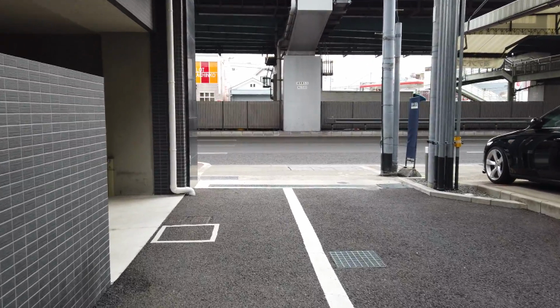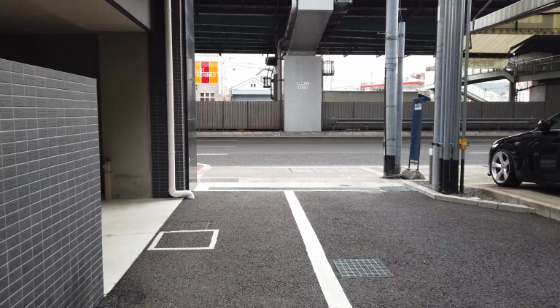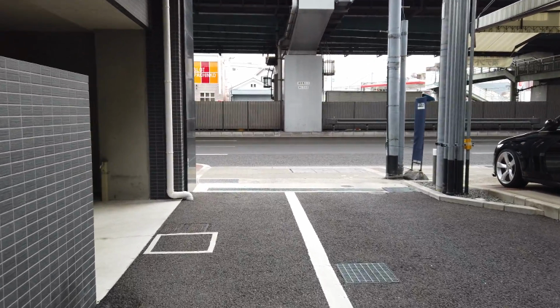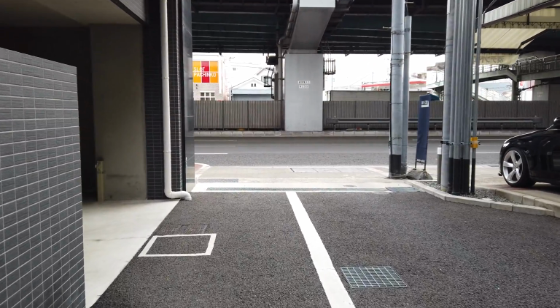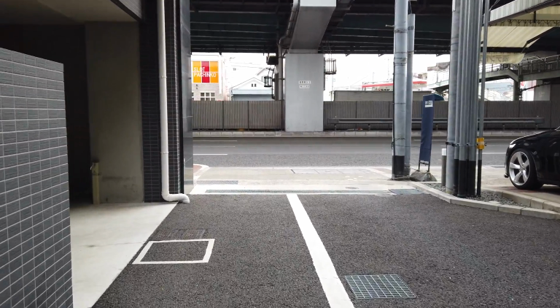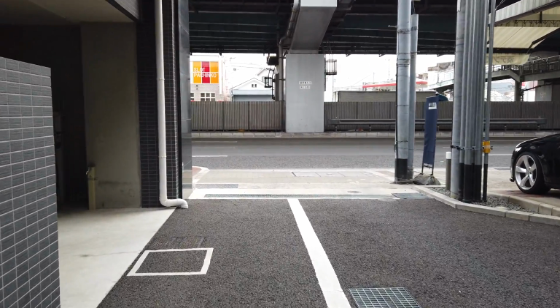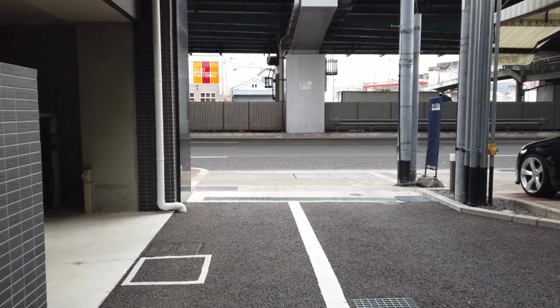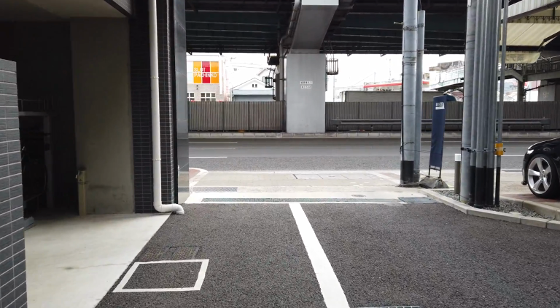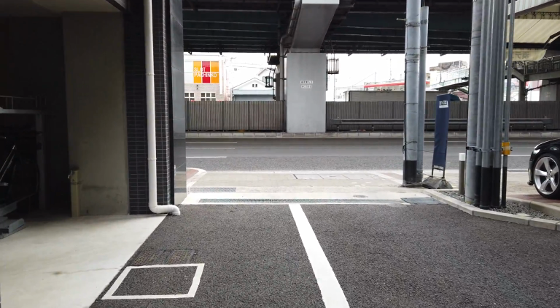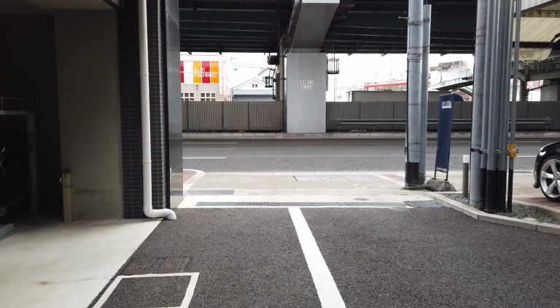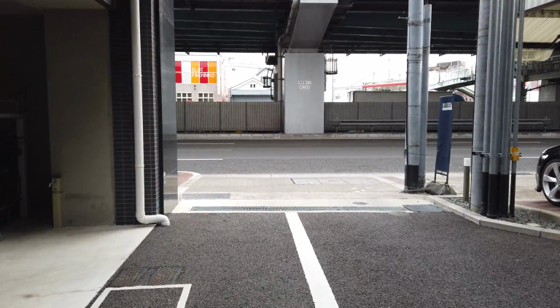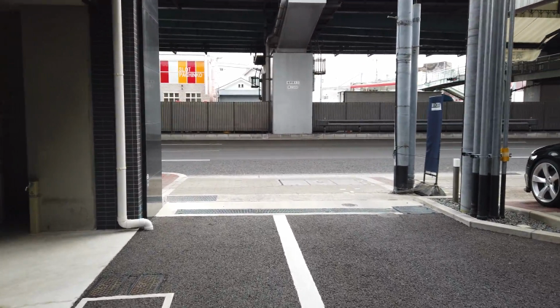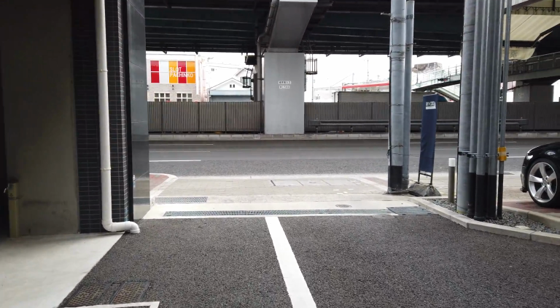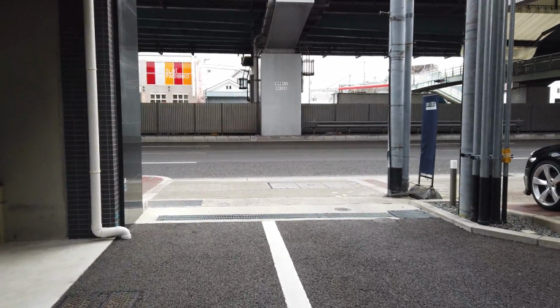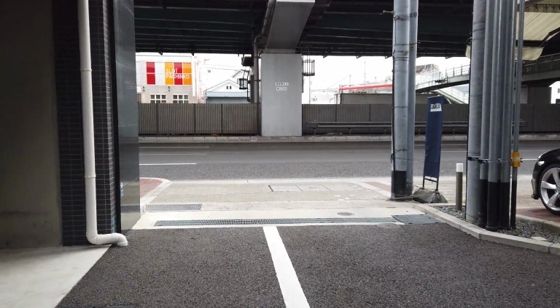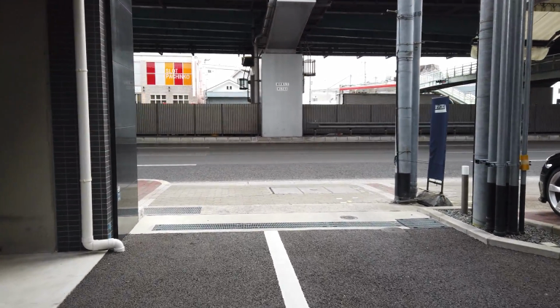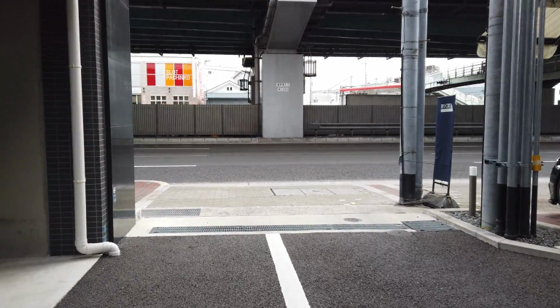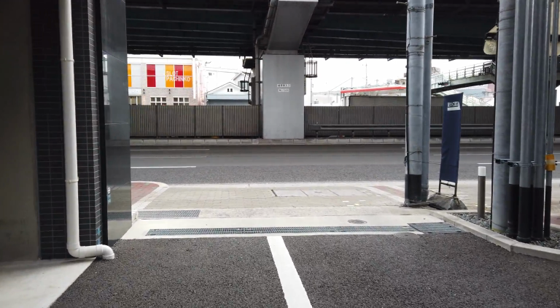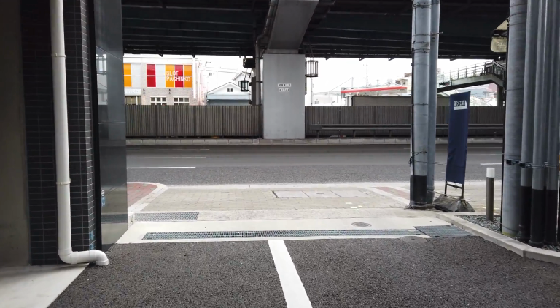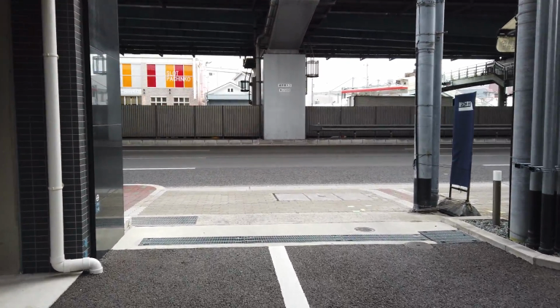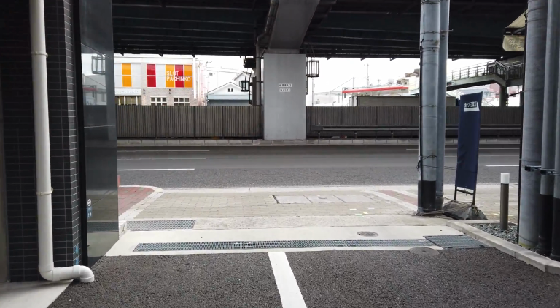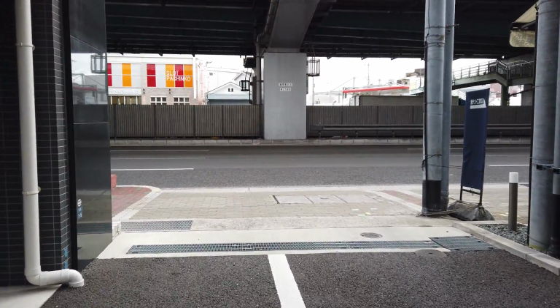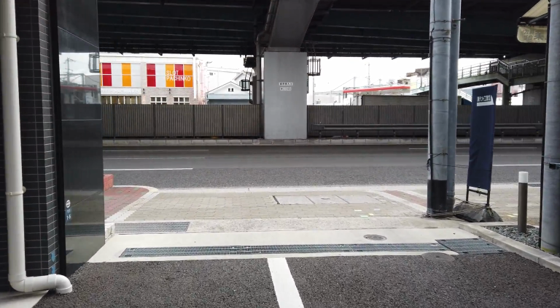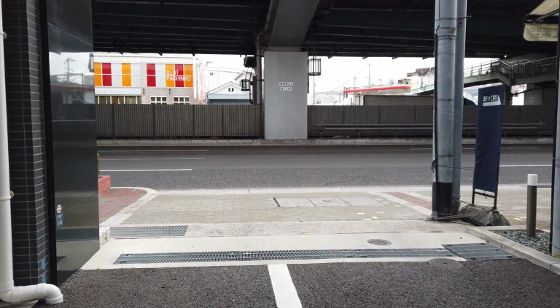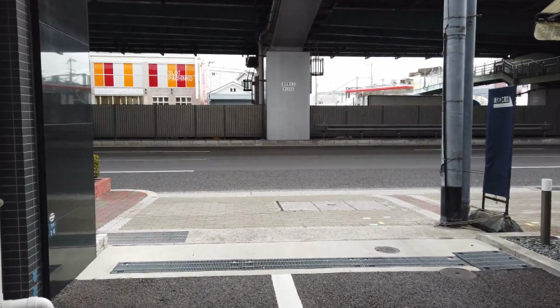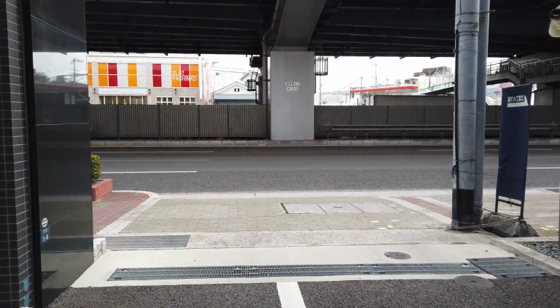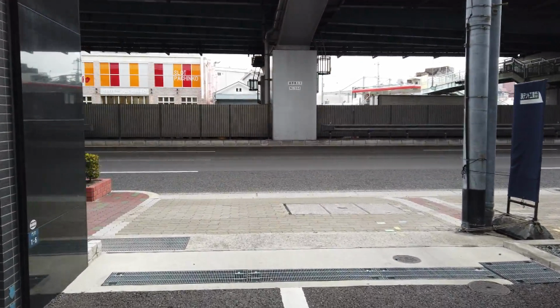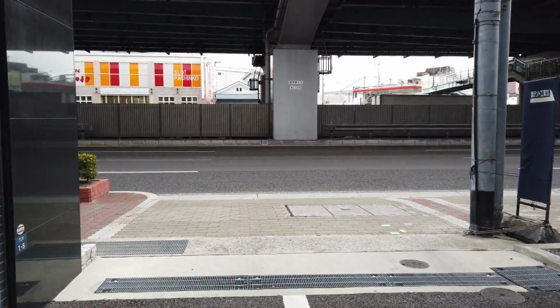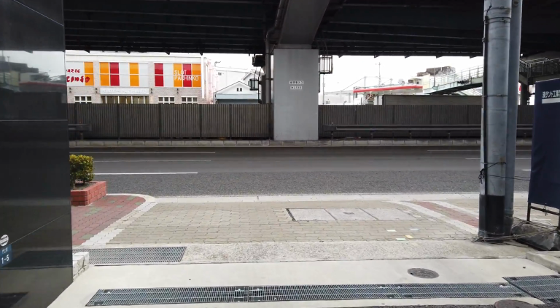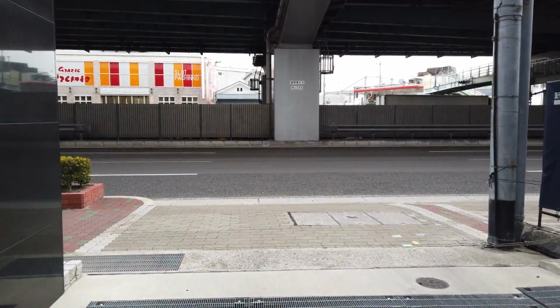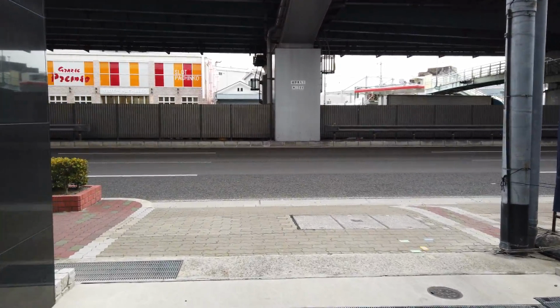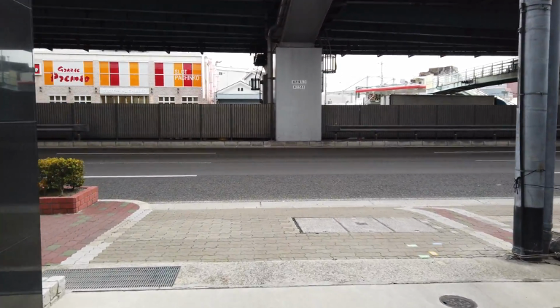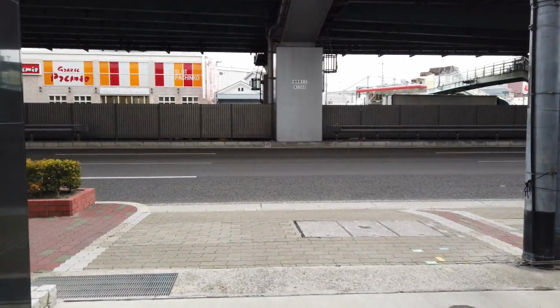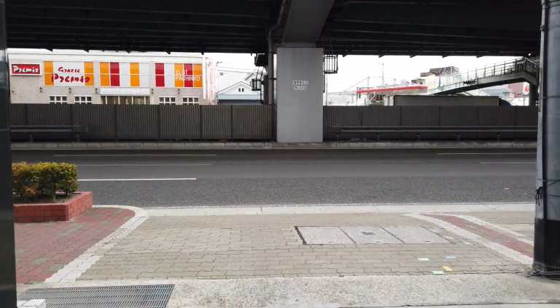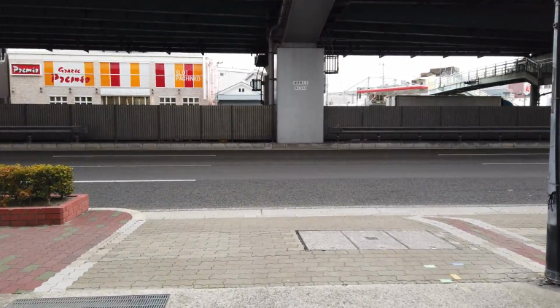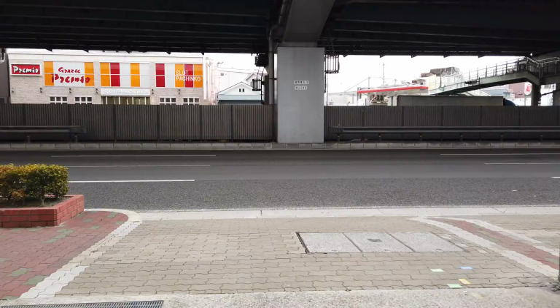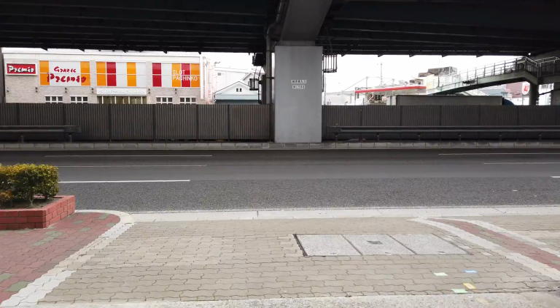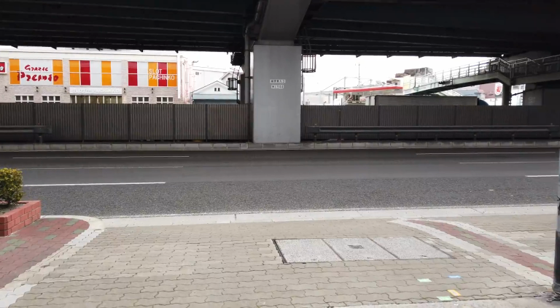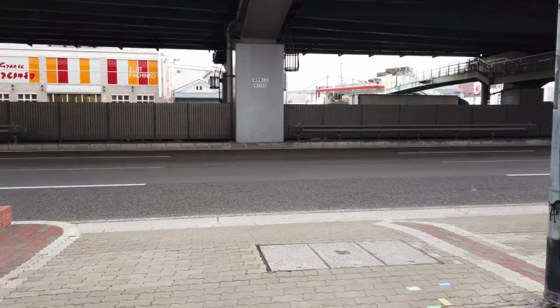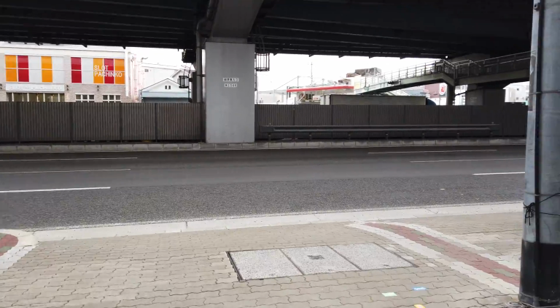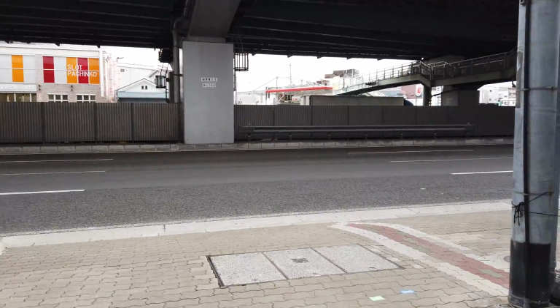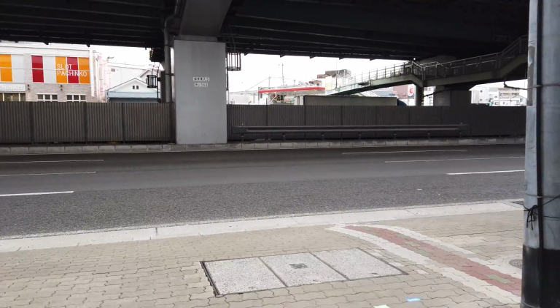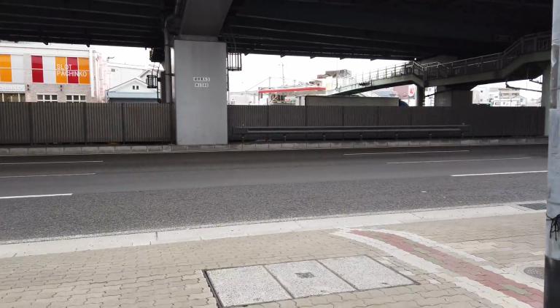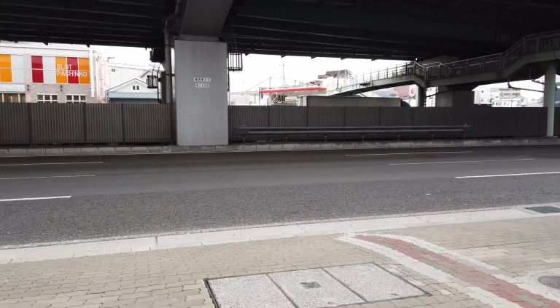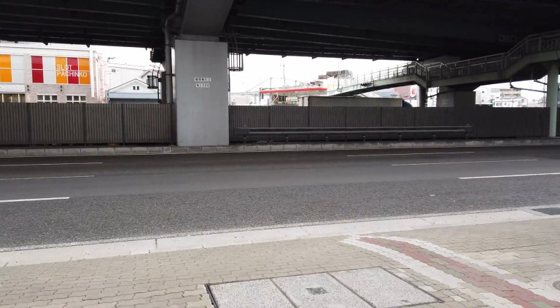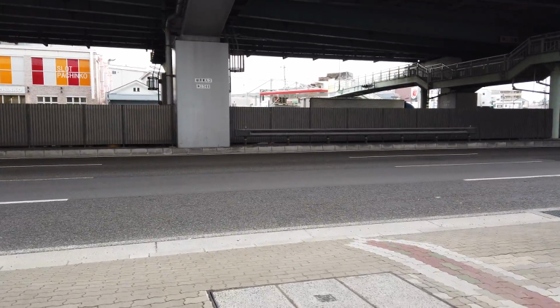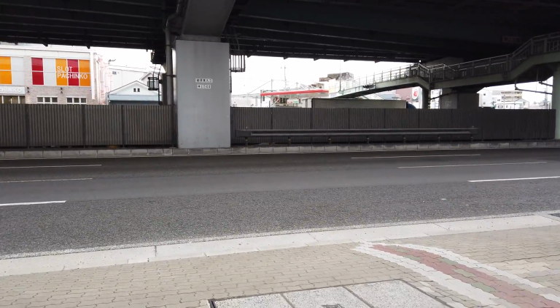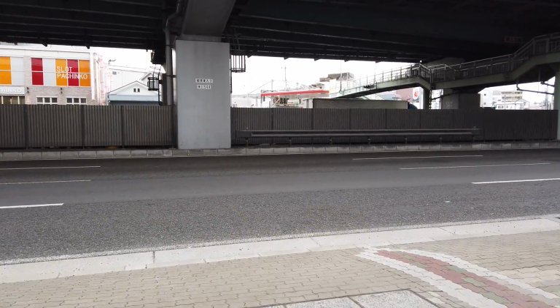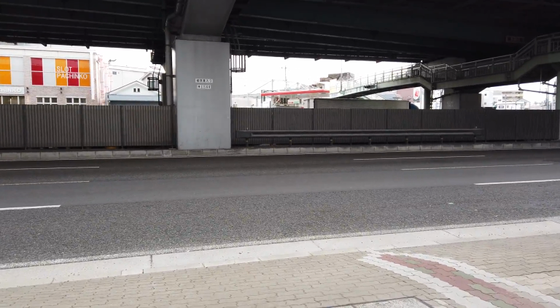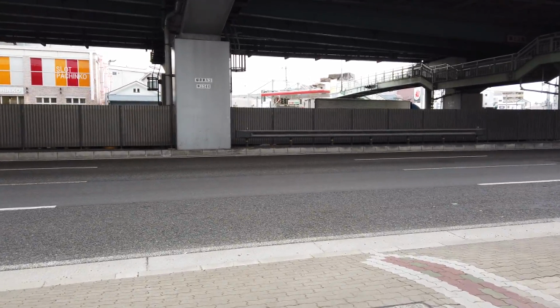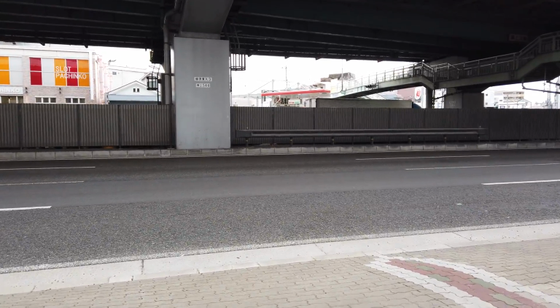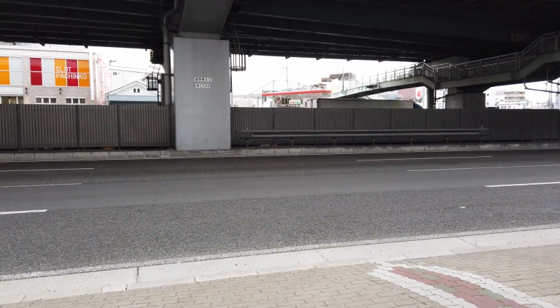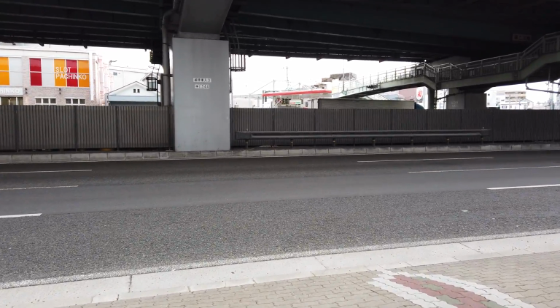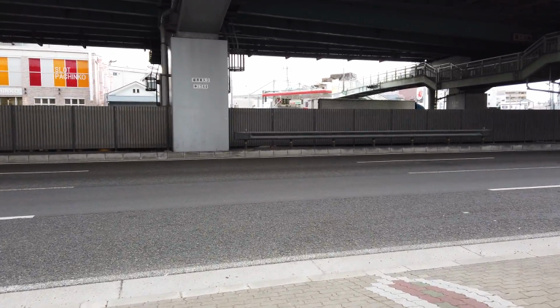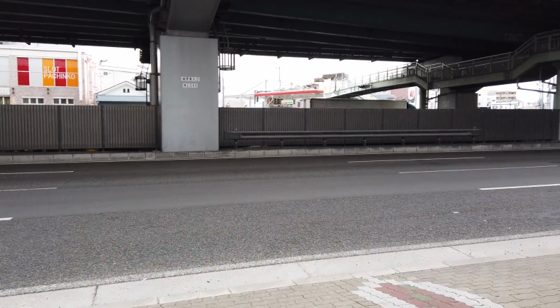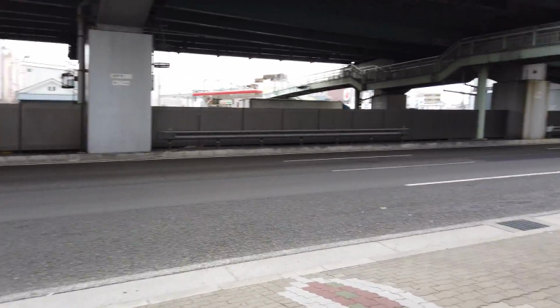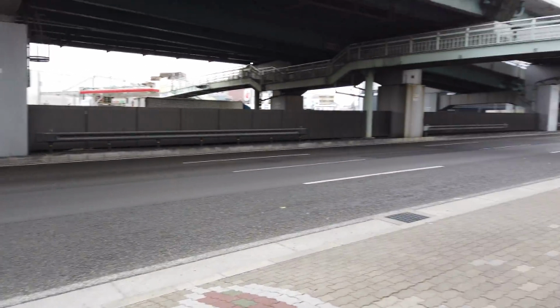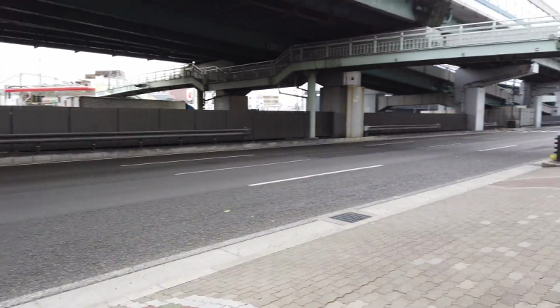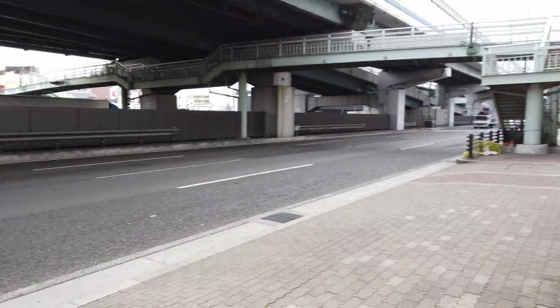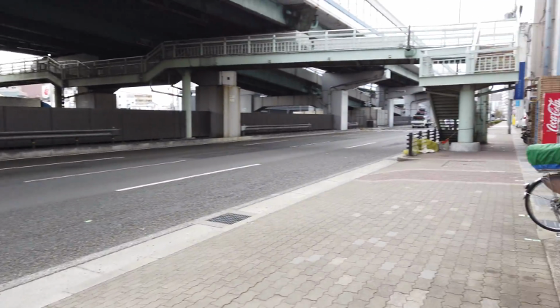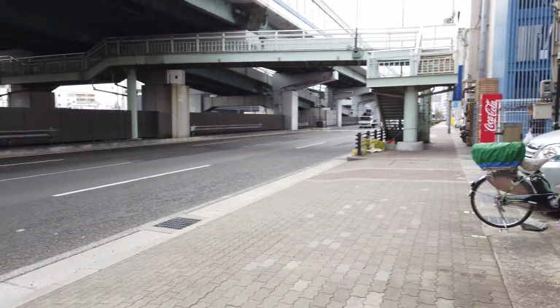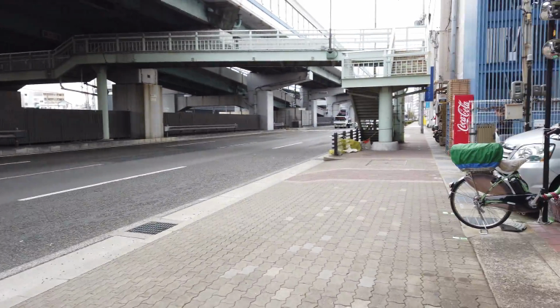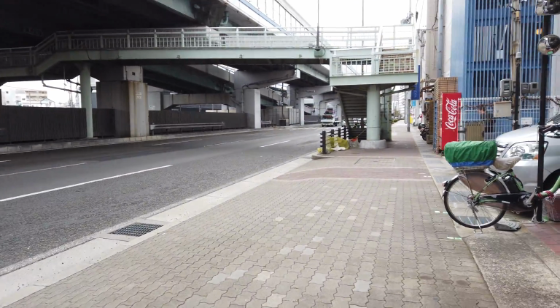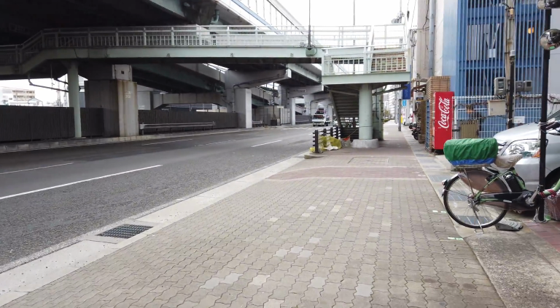Alright, testing out DJI Osmo Pocket. Let's see what handles on a walk to work.